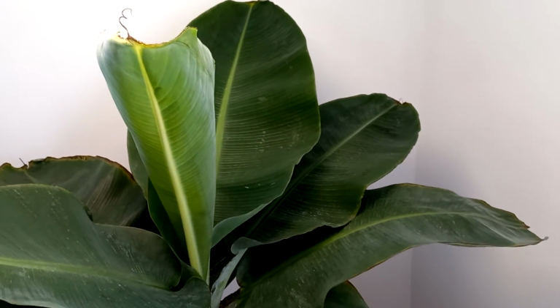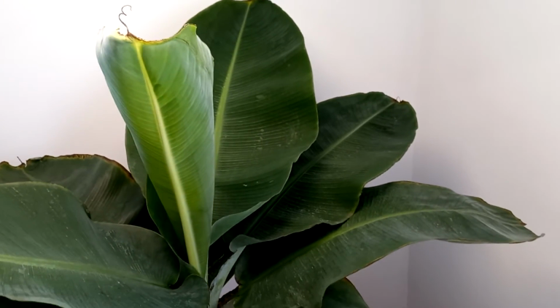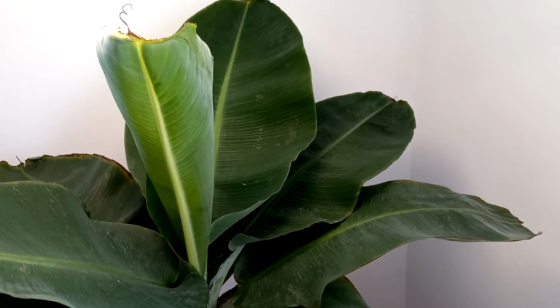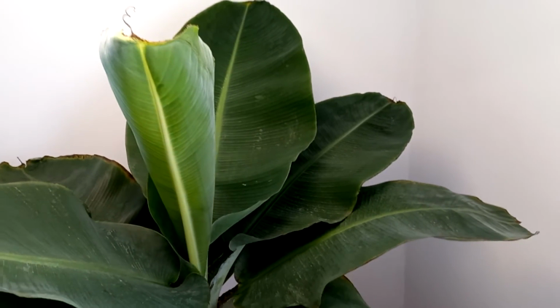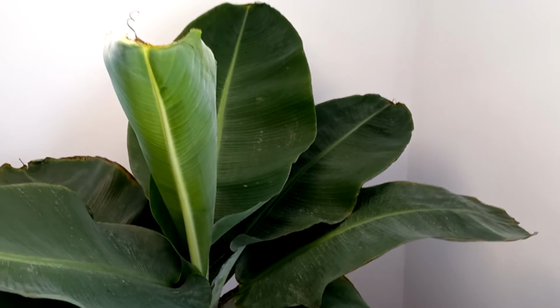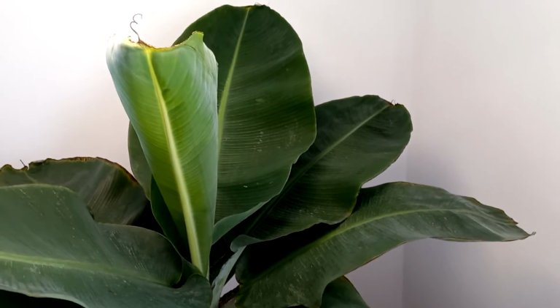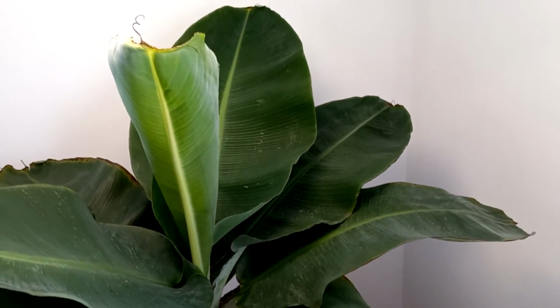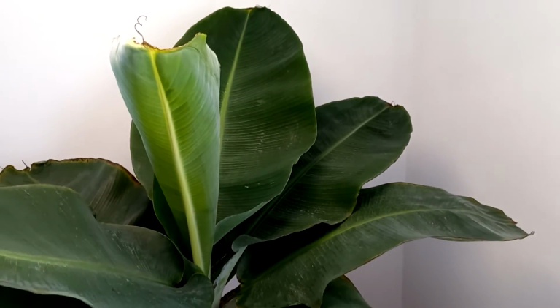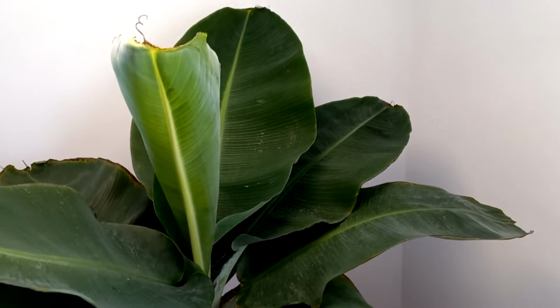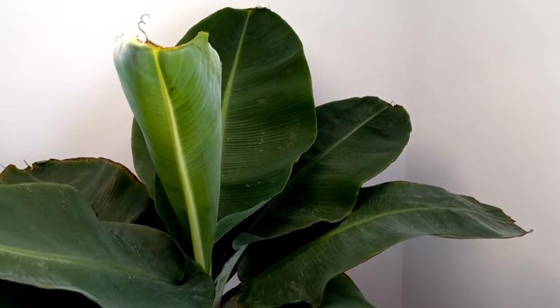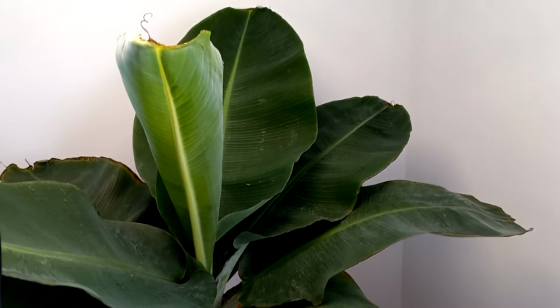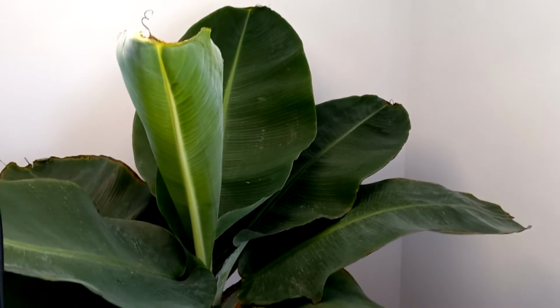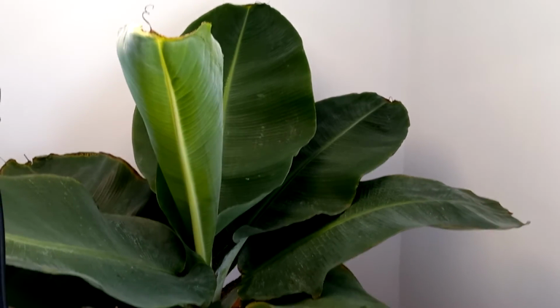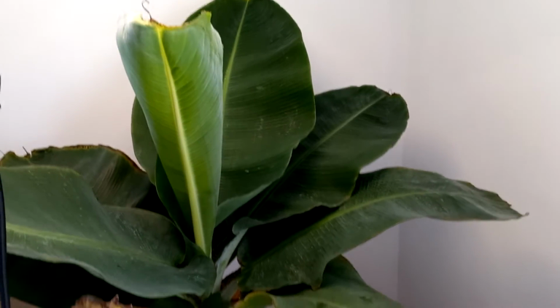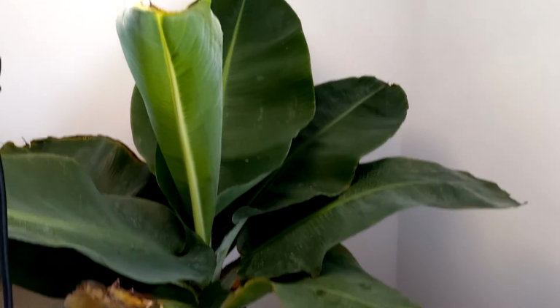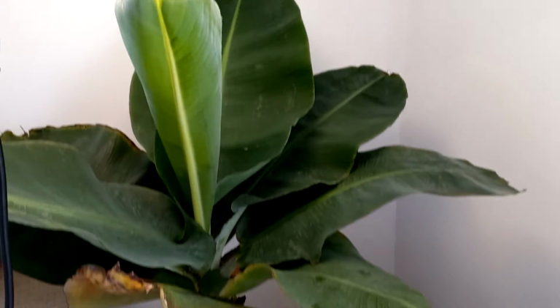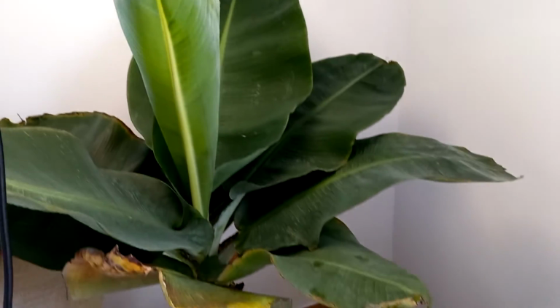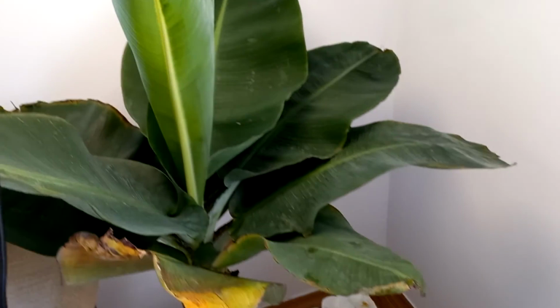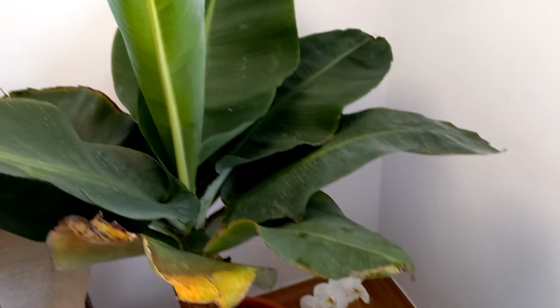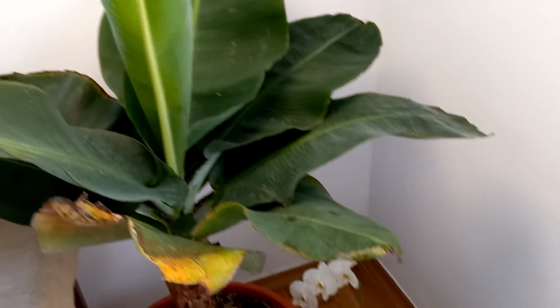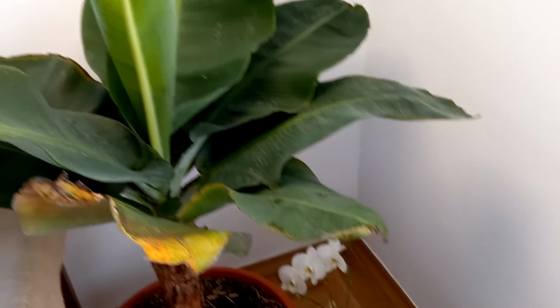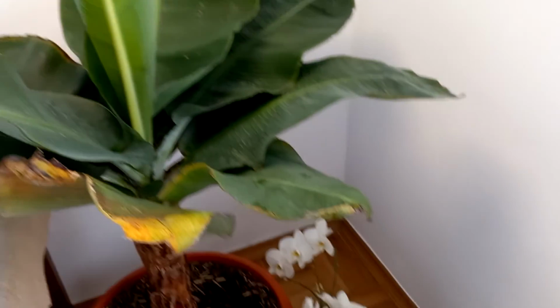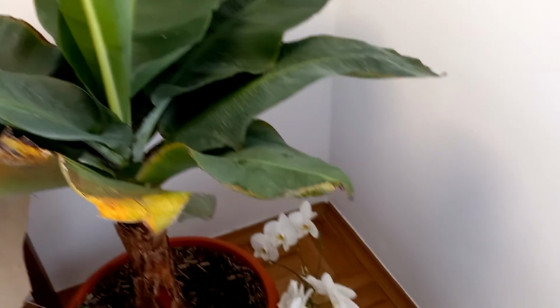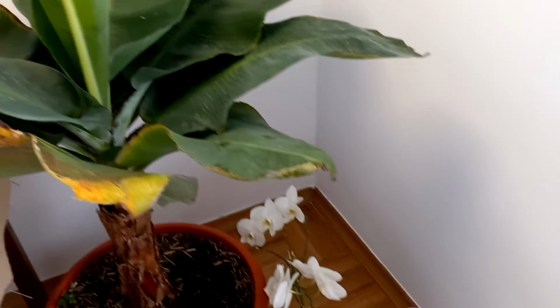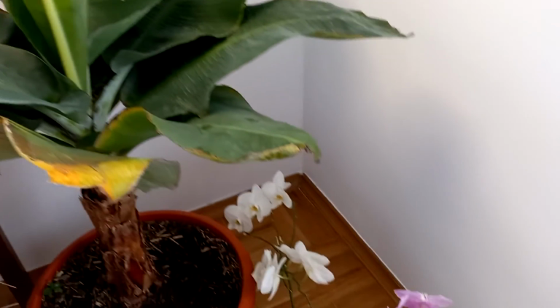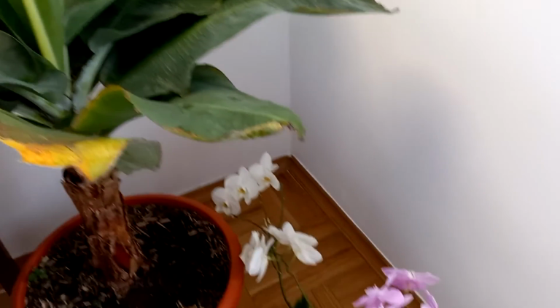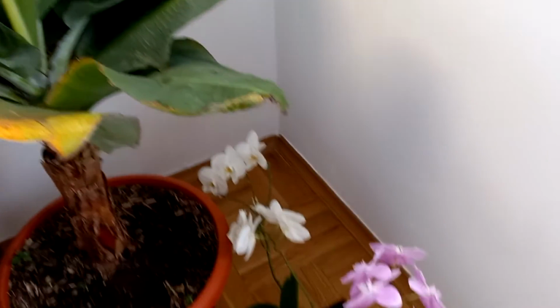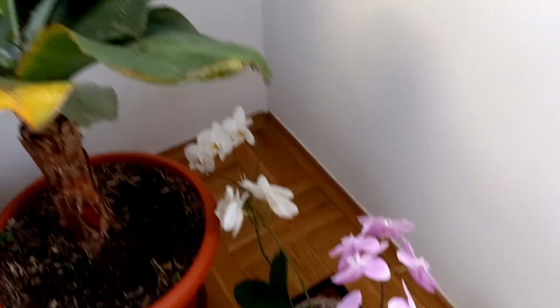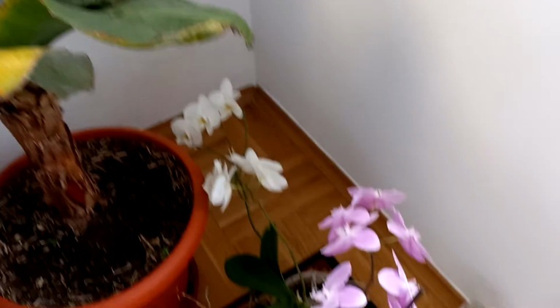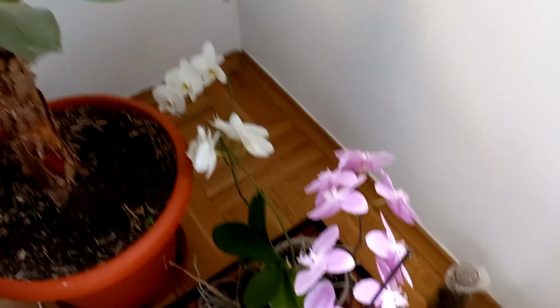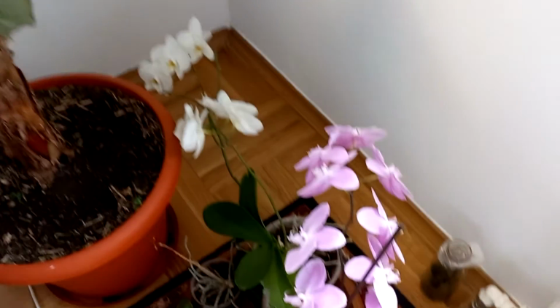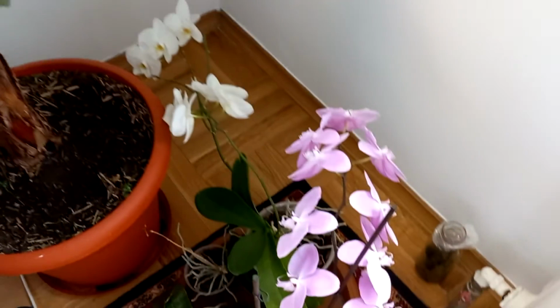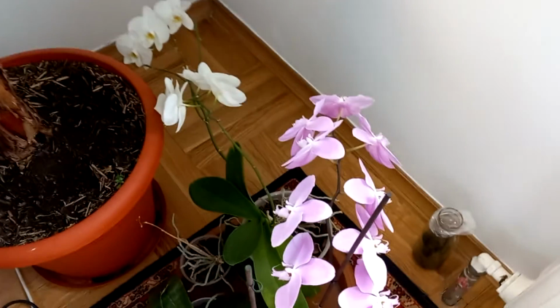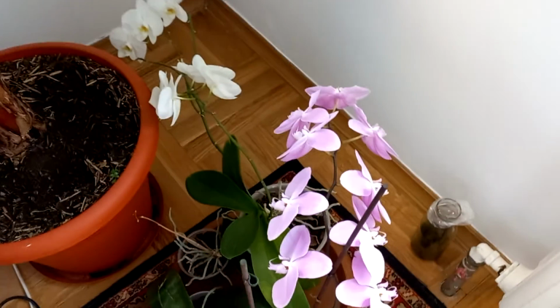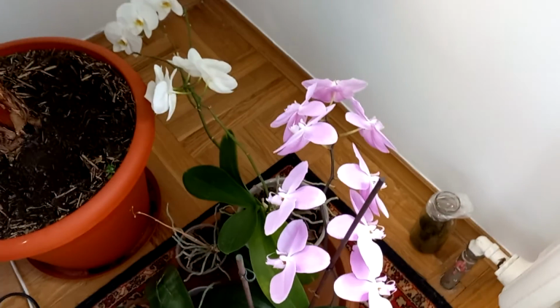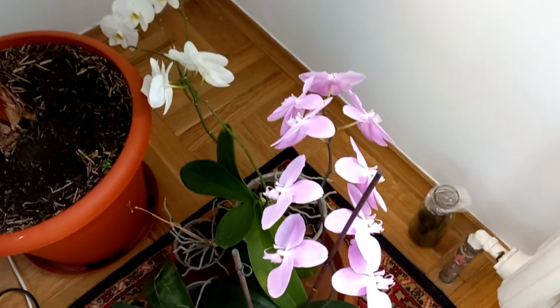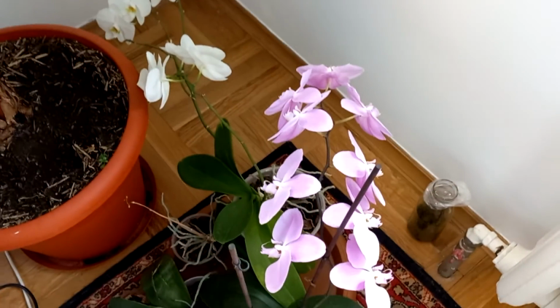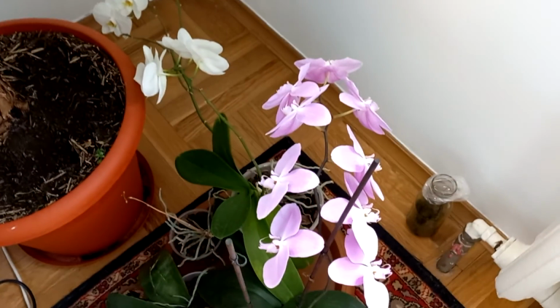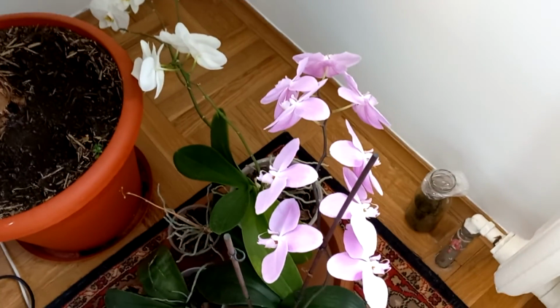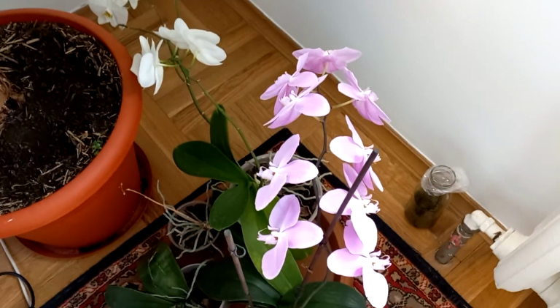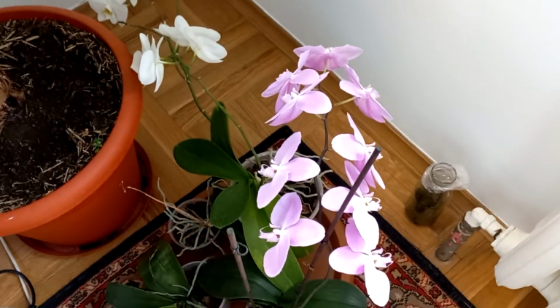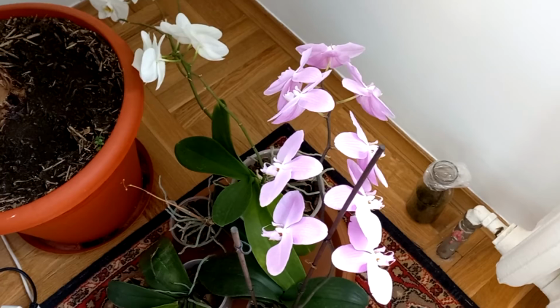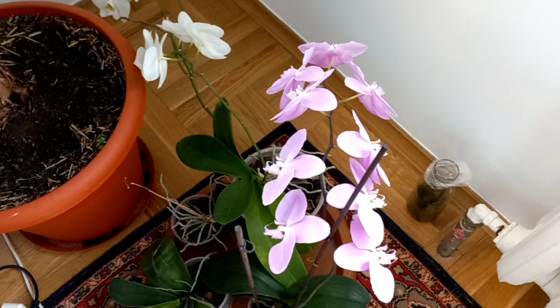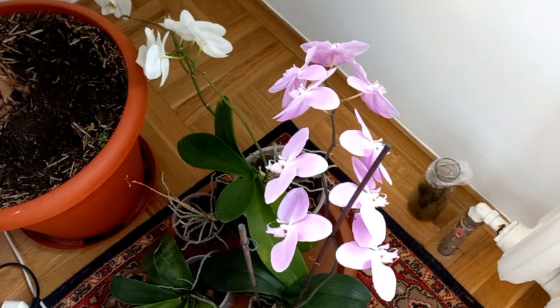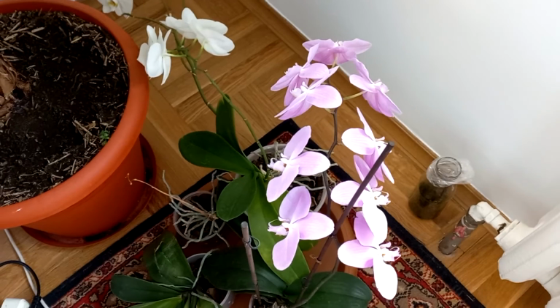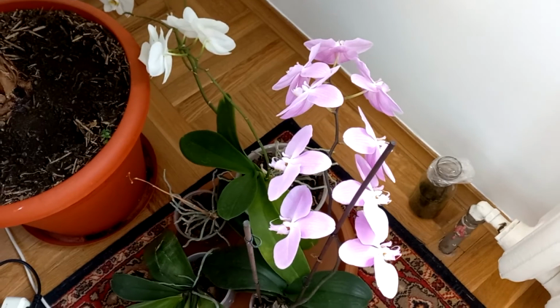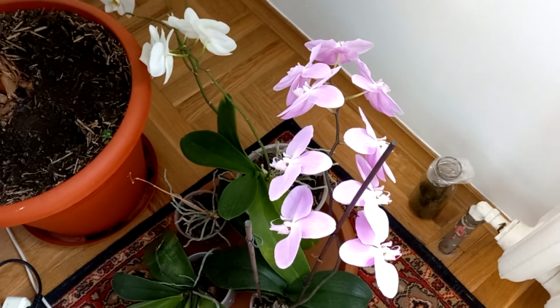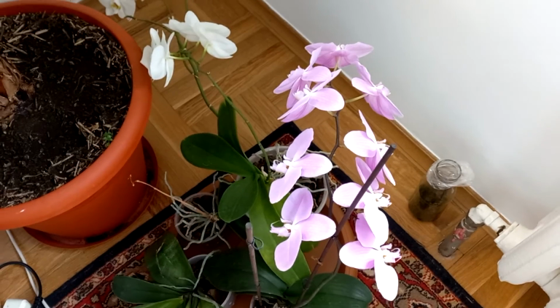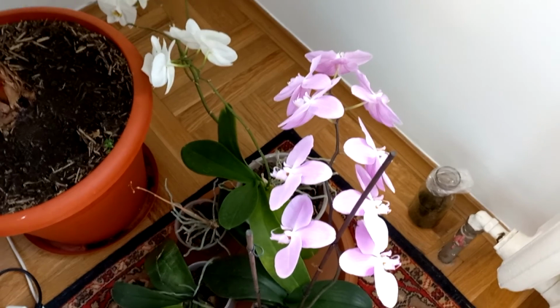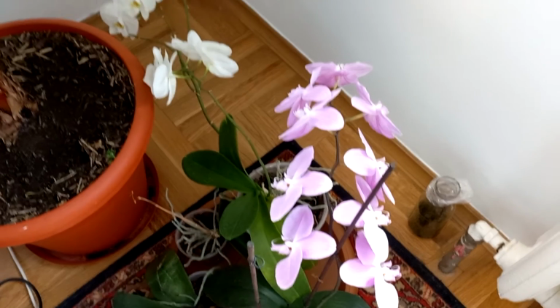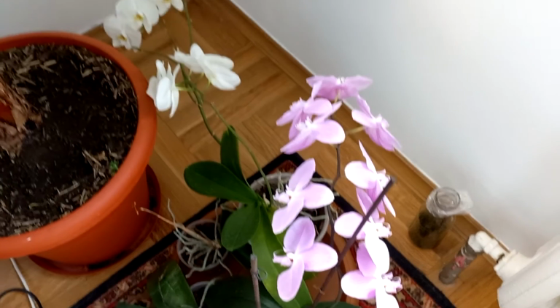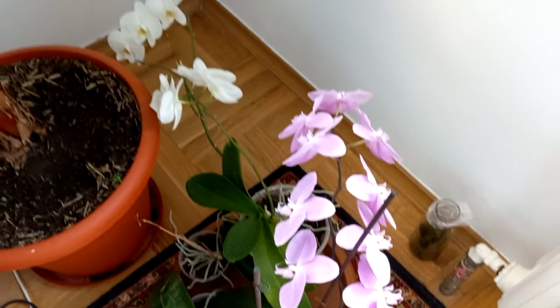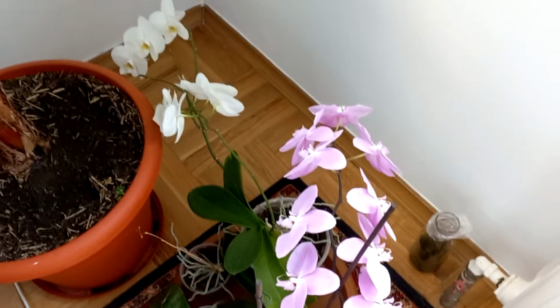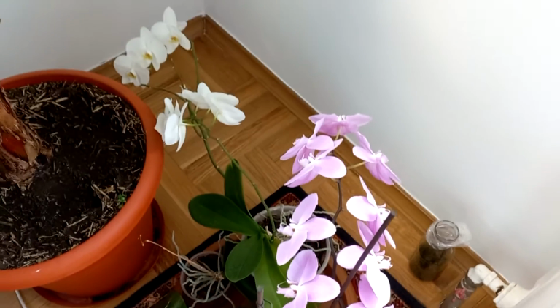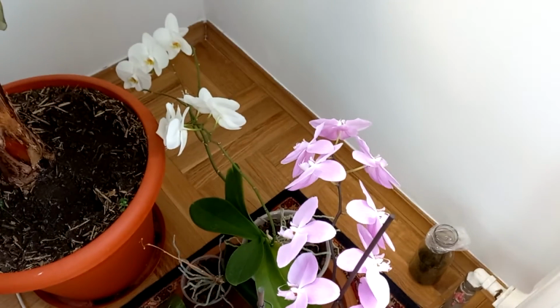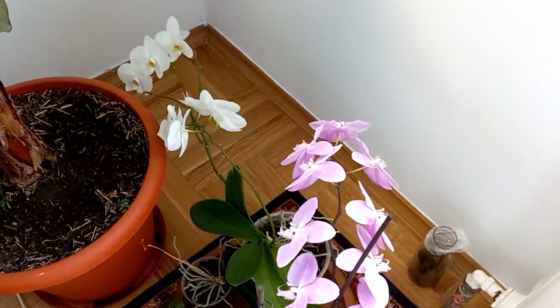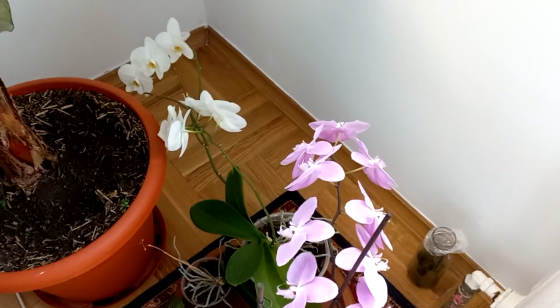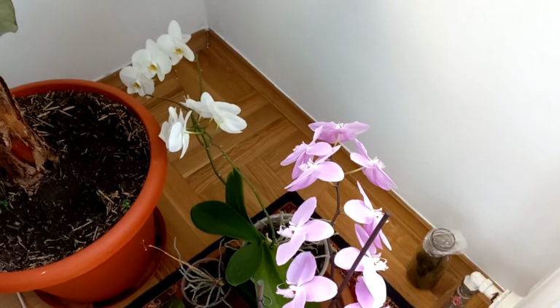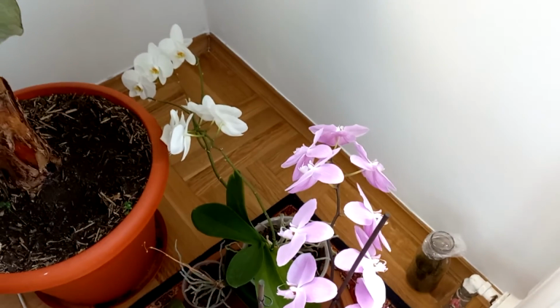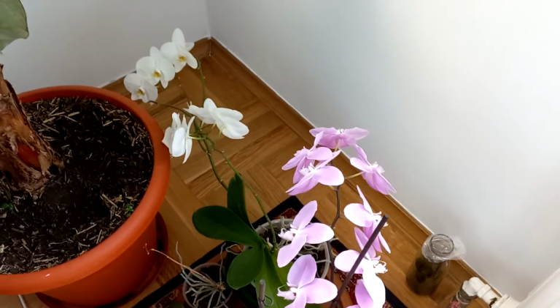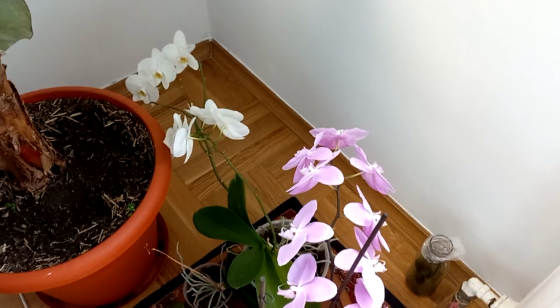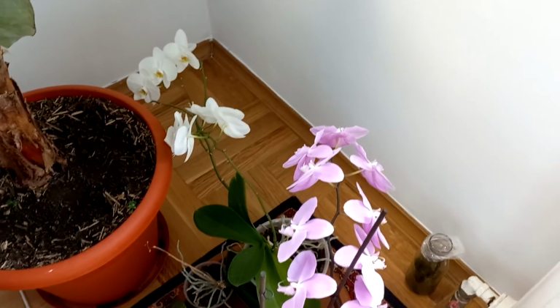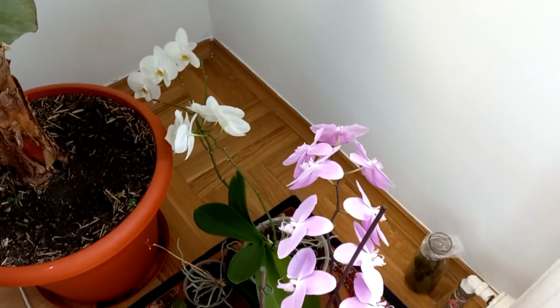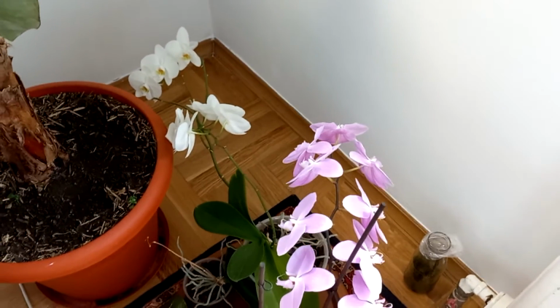So that's it as well — orchids are still in bloom, amazing, two colors.